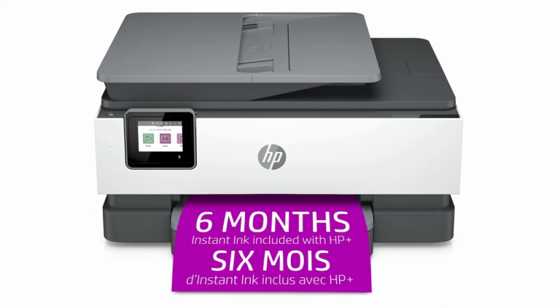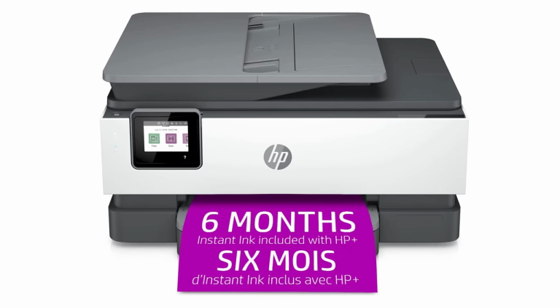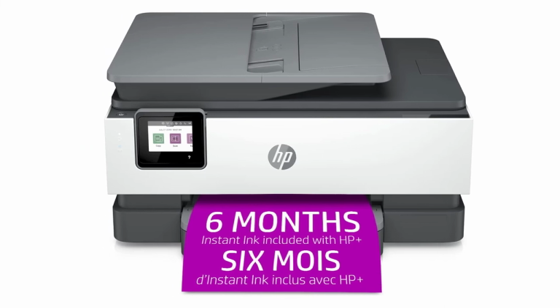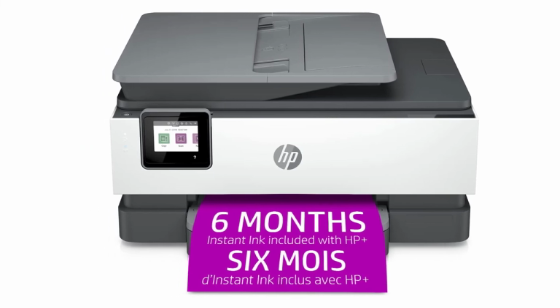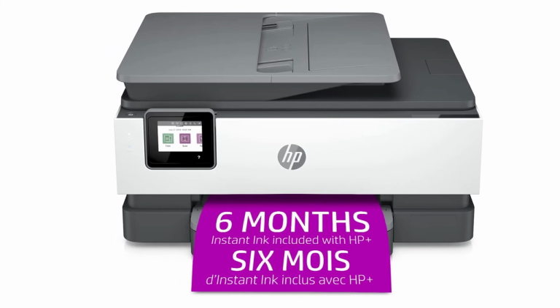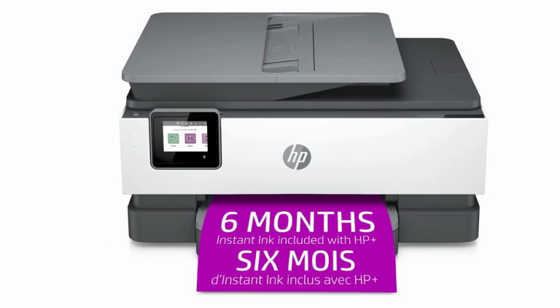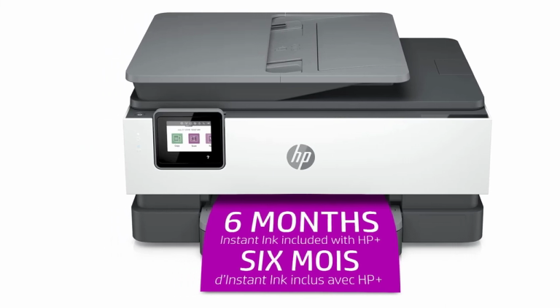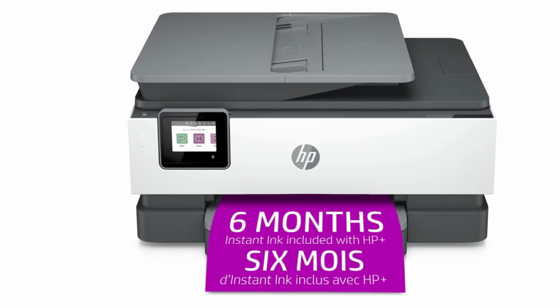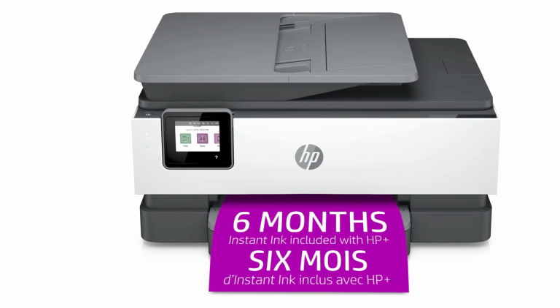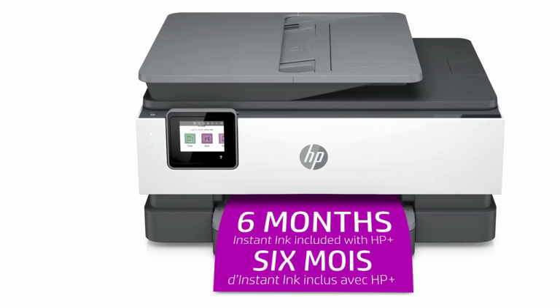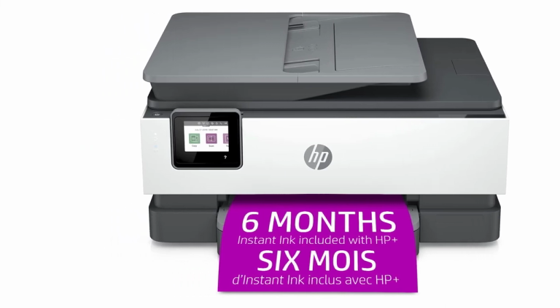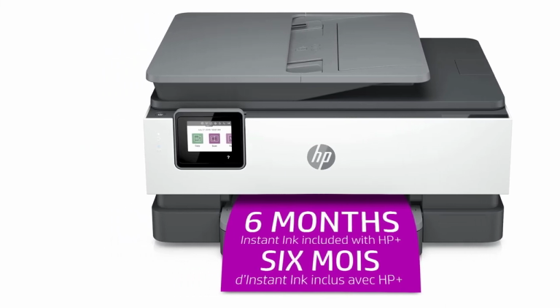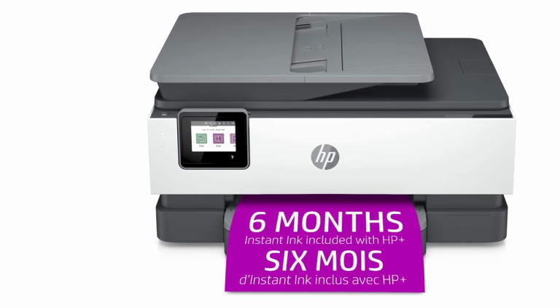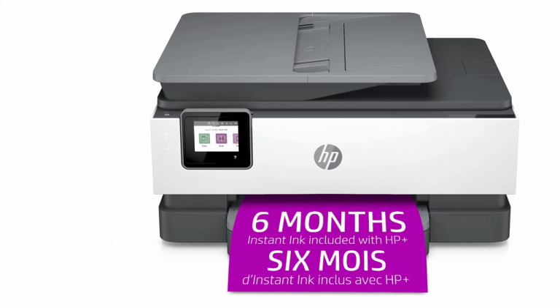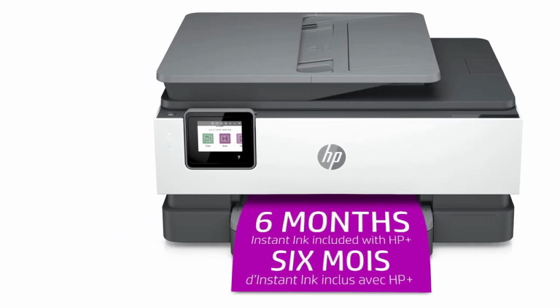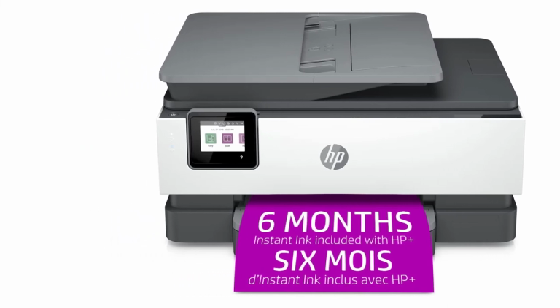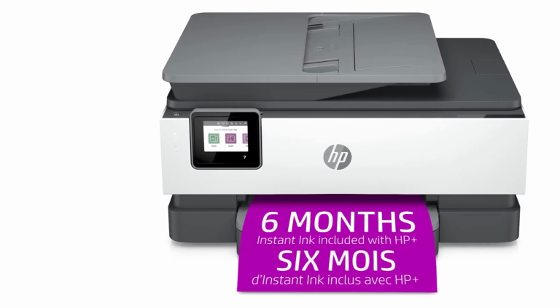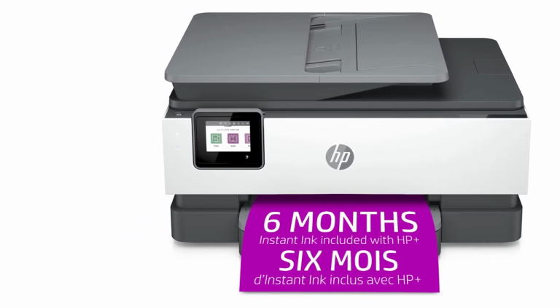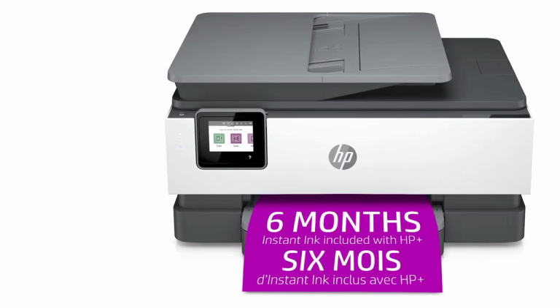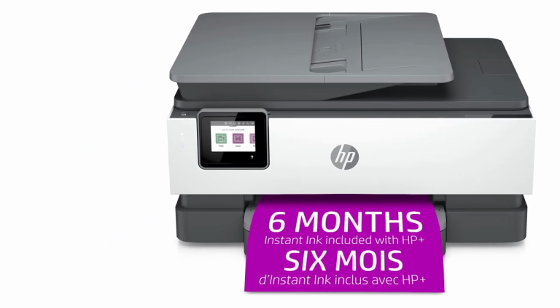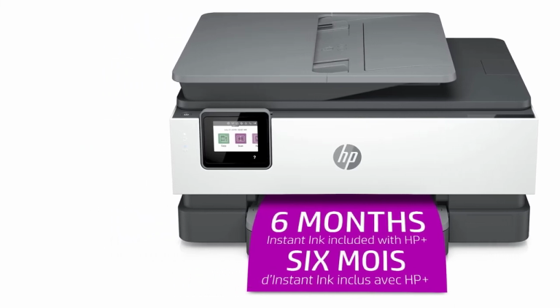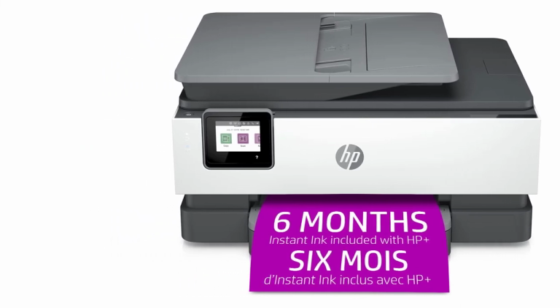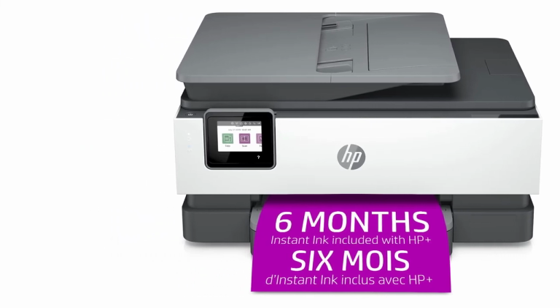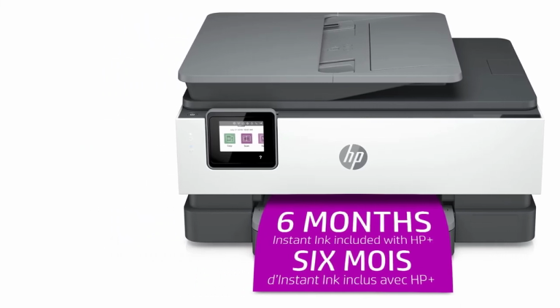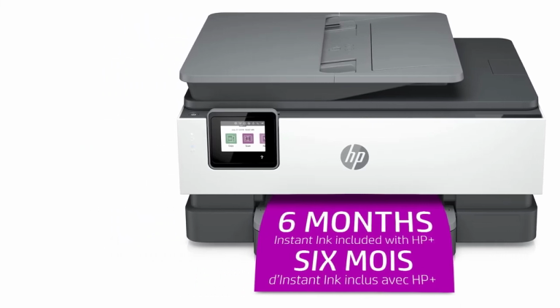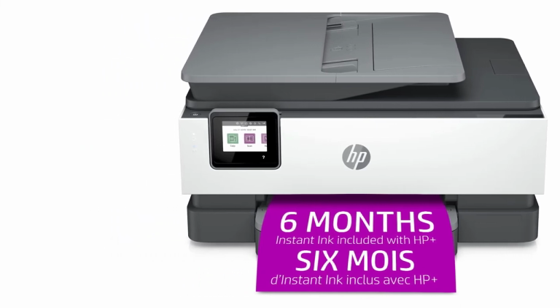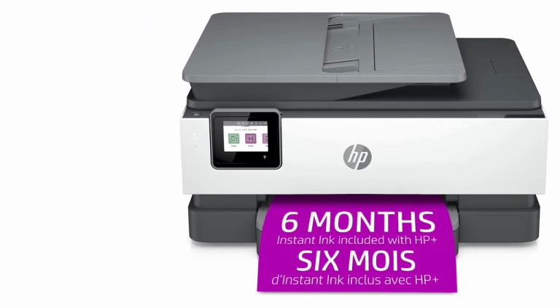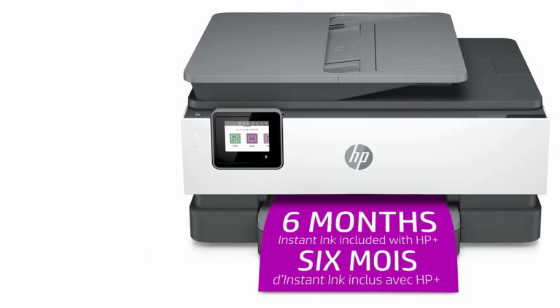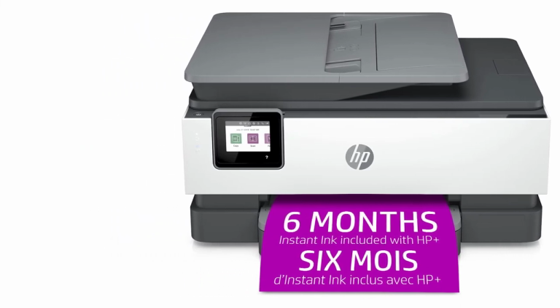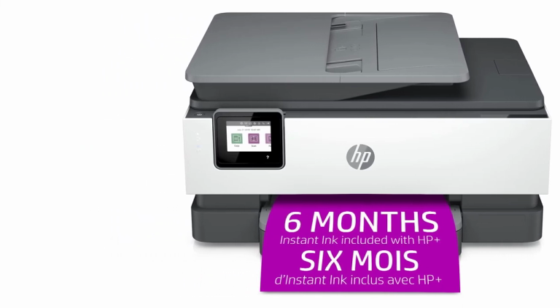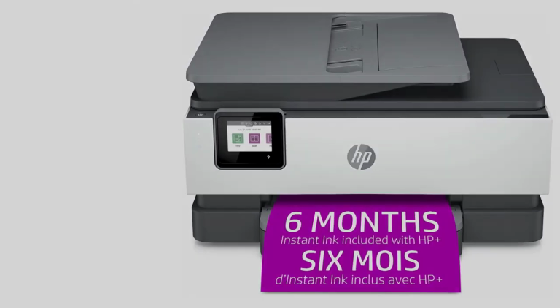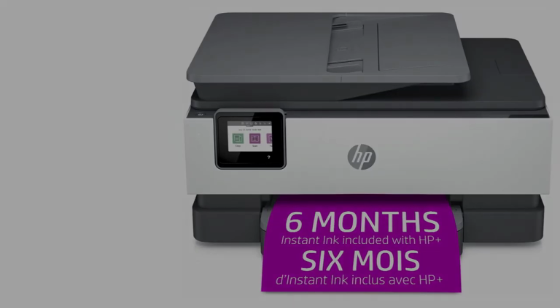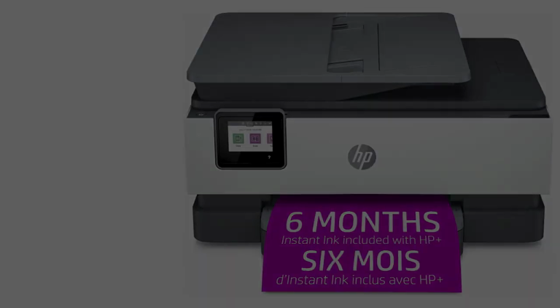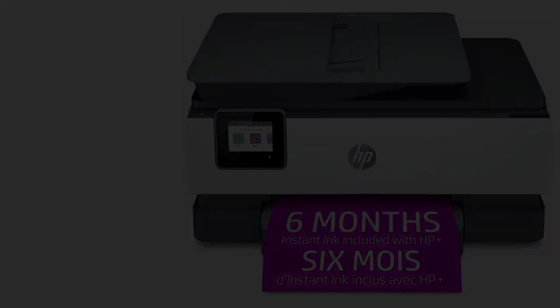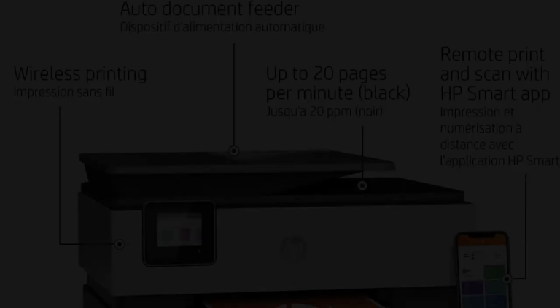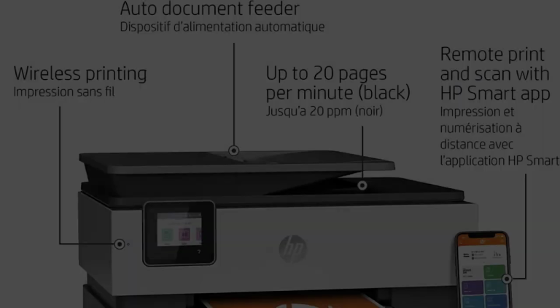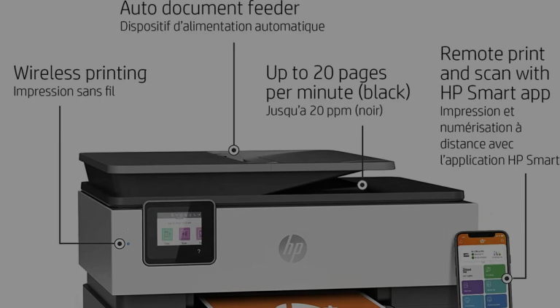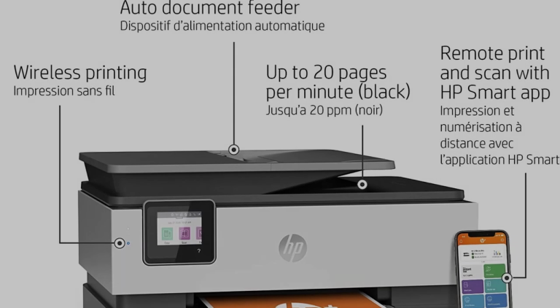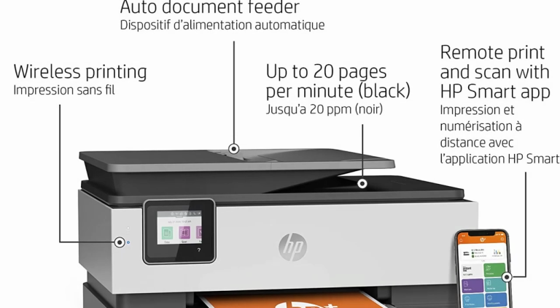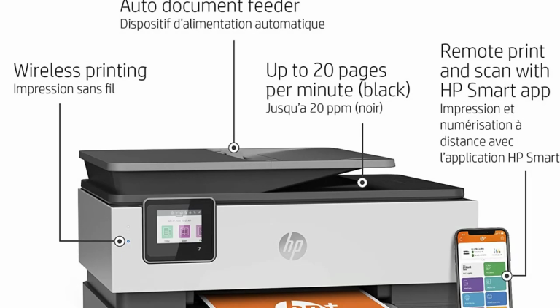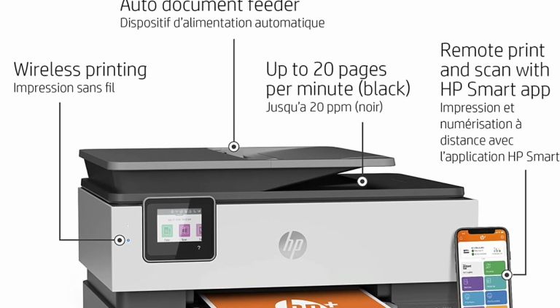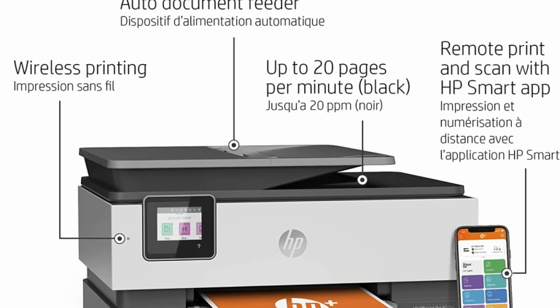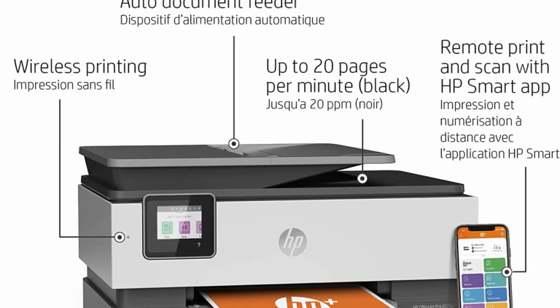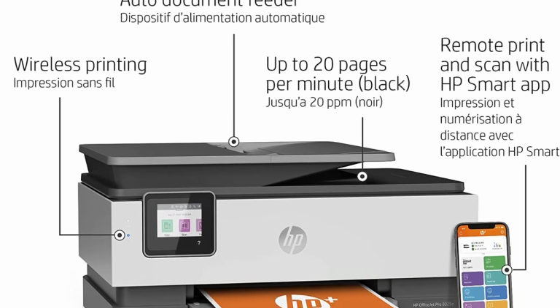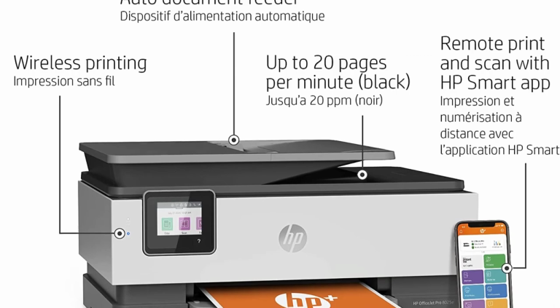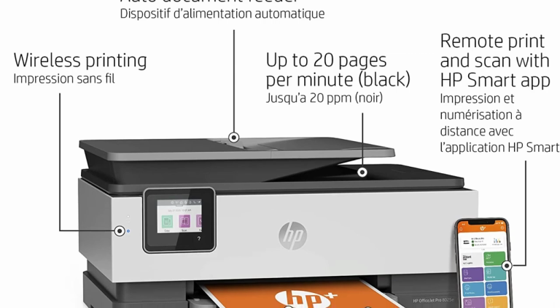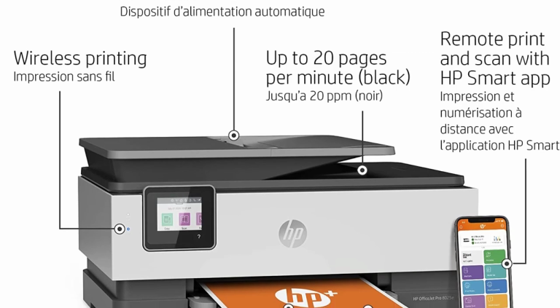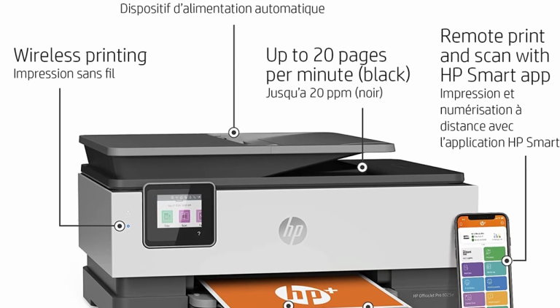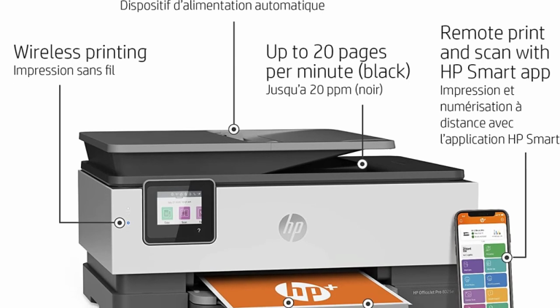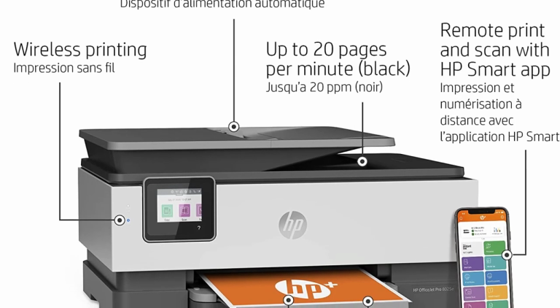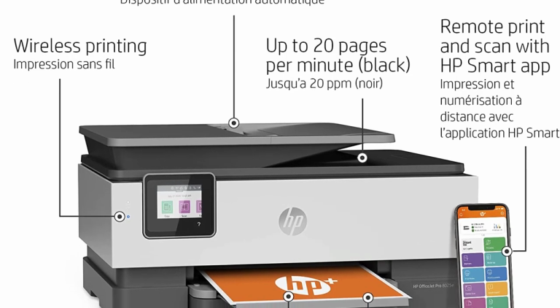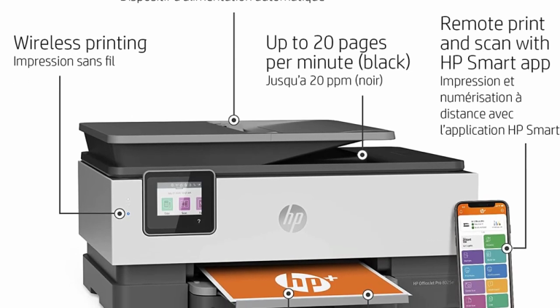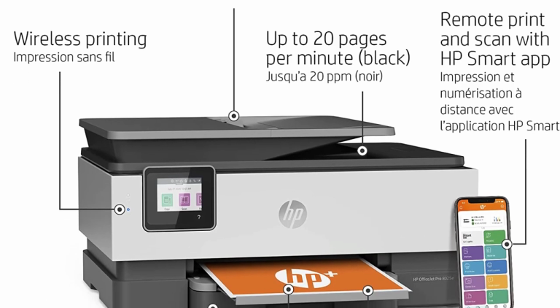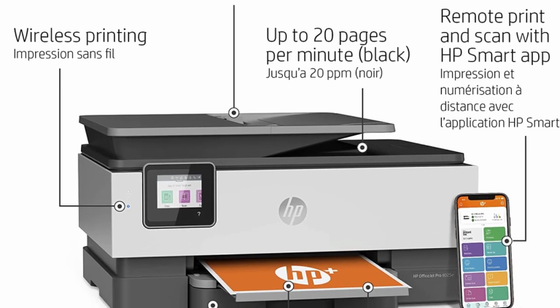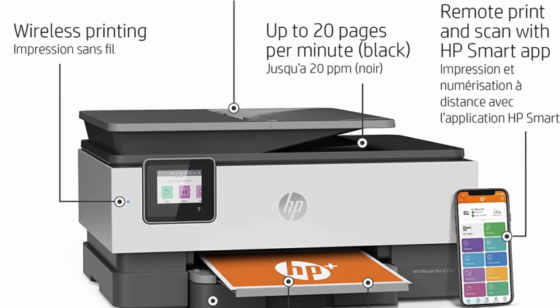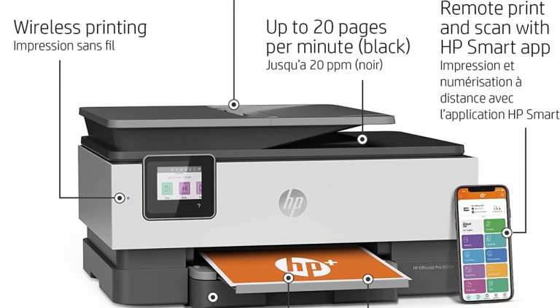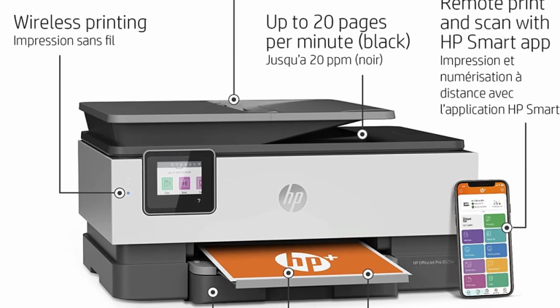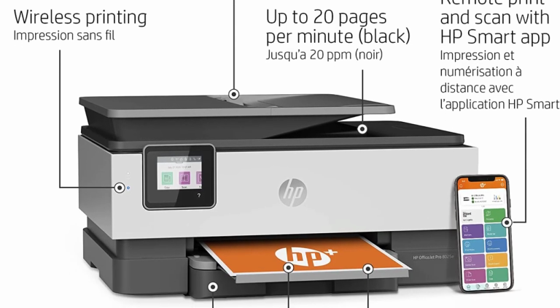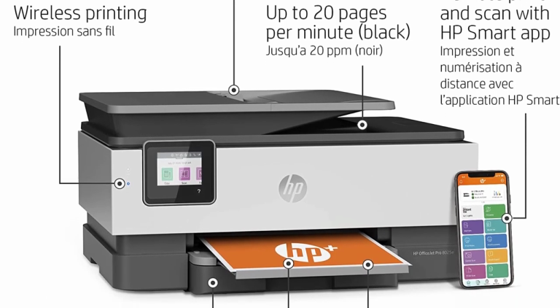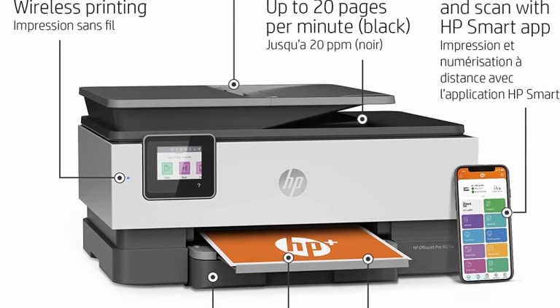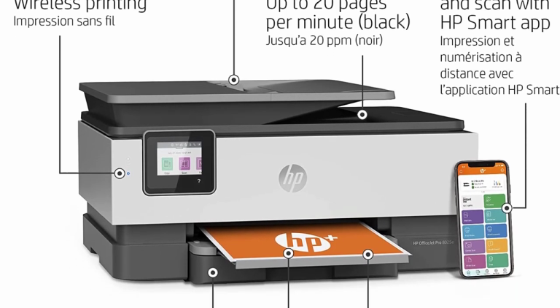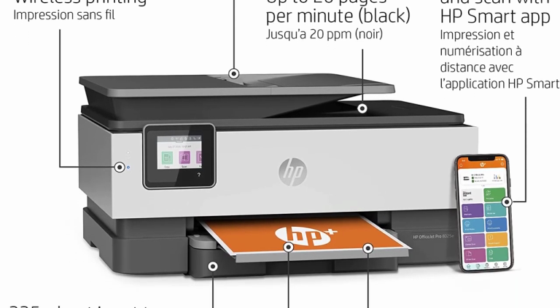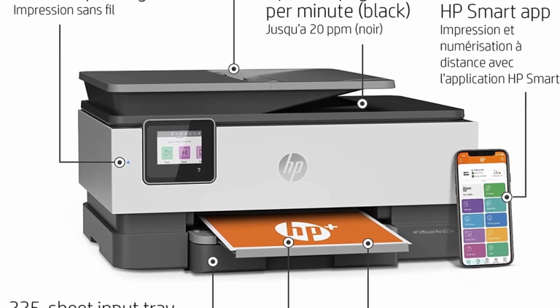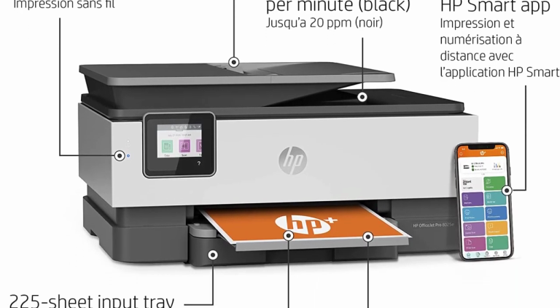Overall, the HP OfficeJet Pro 8025E is one of the best printers for crafting, as it can produce excellent results at a reasonable price.